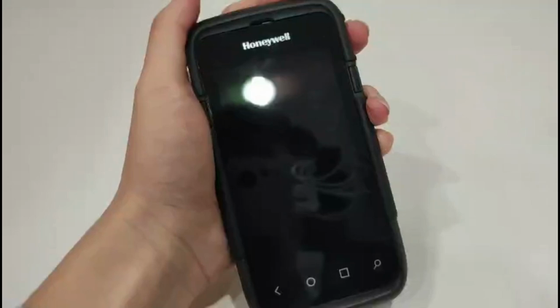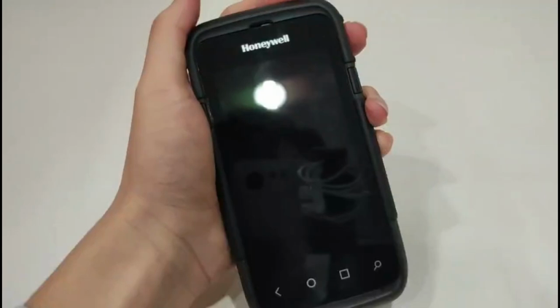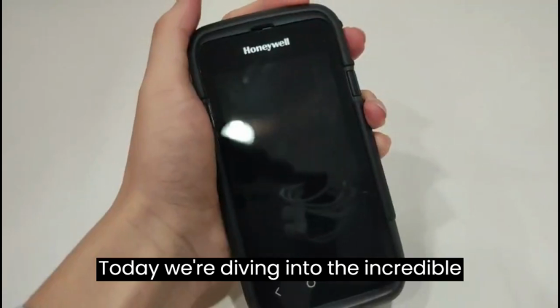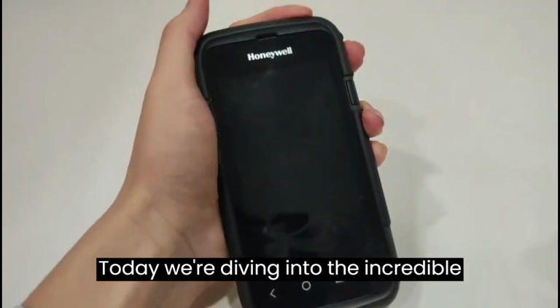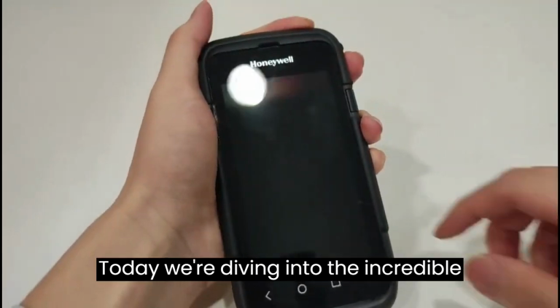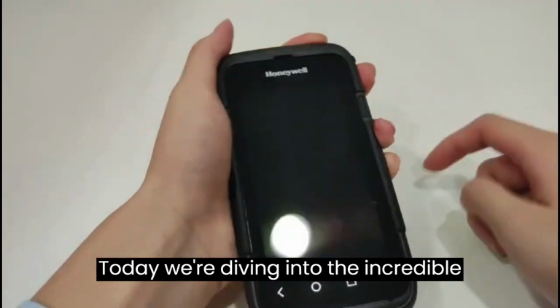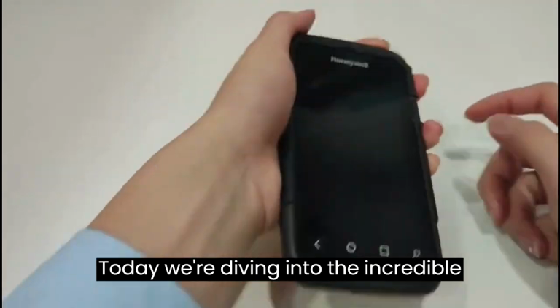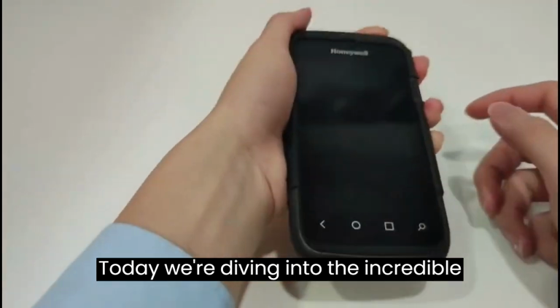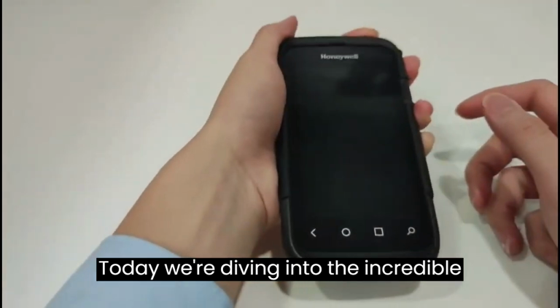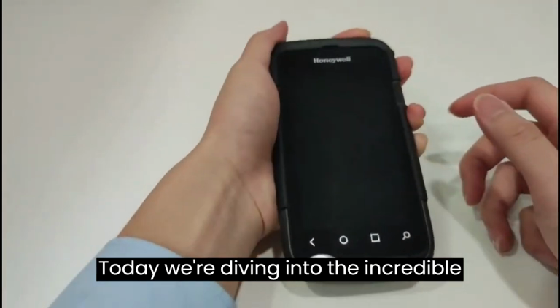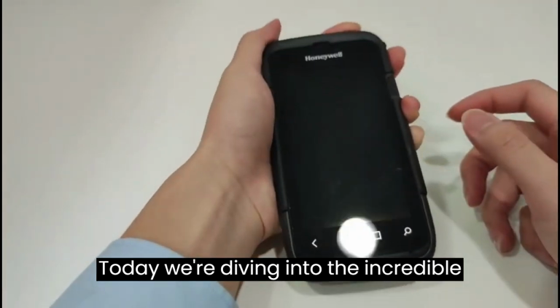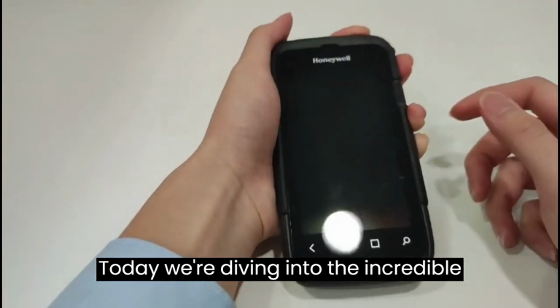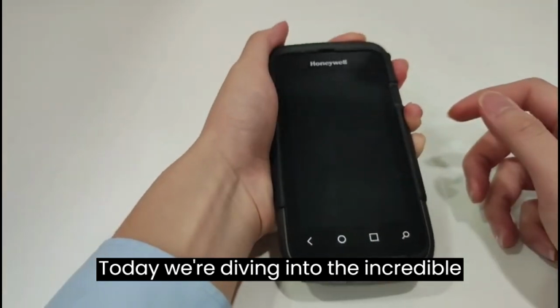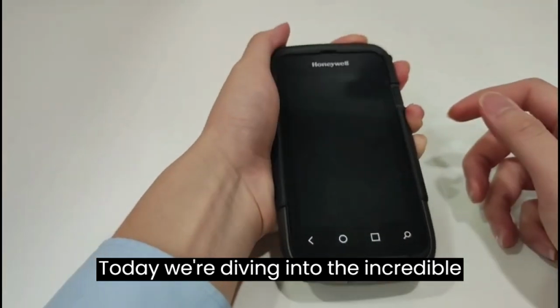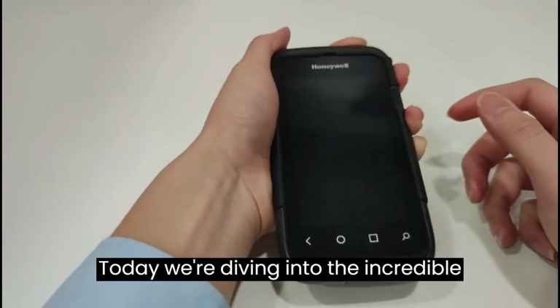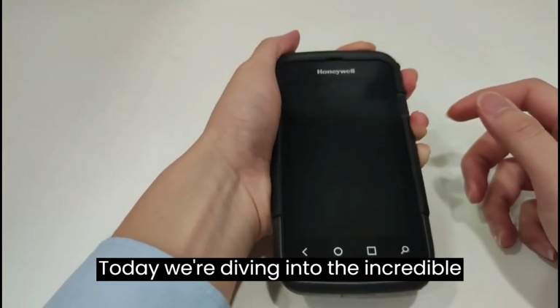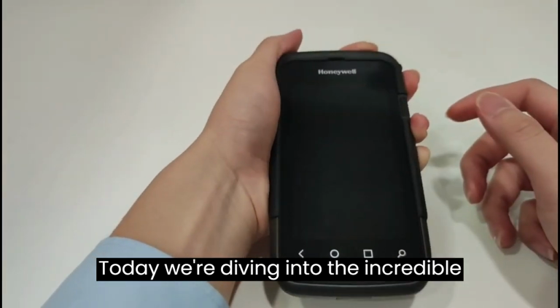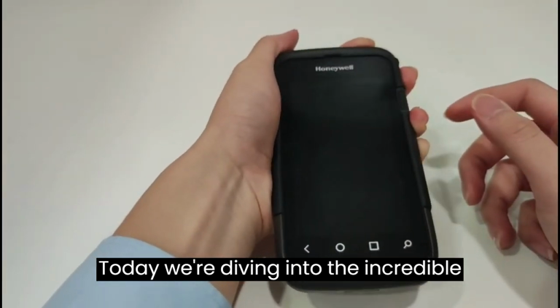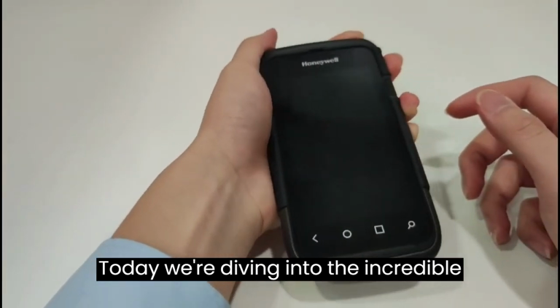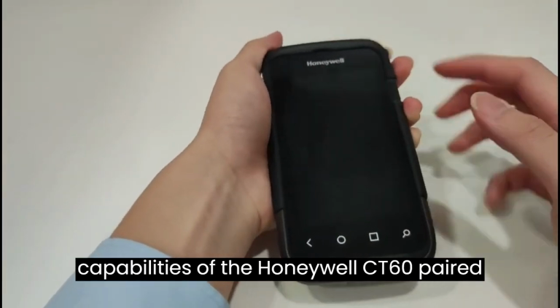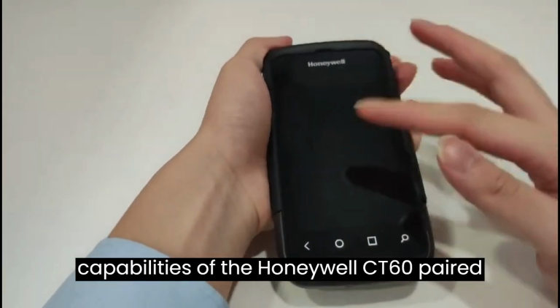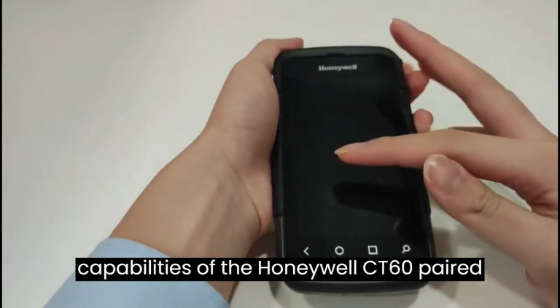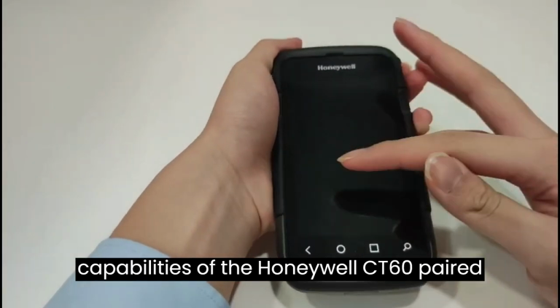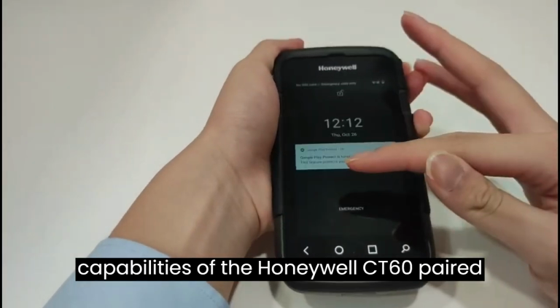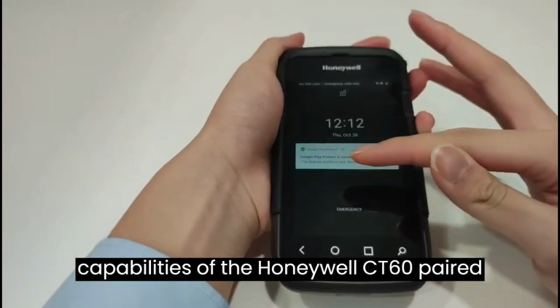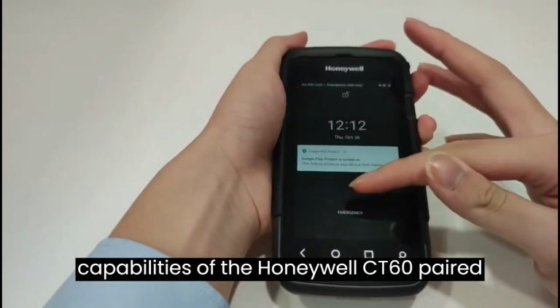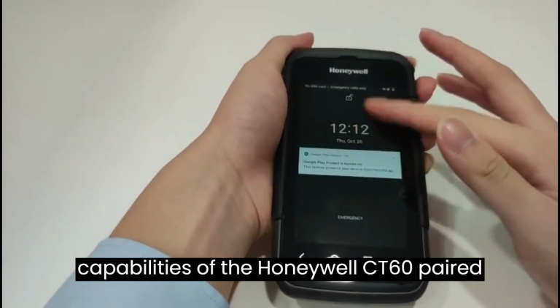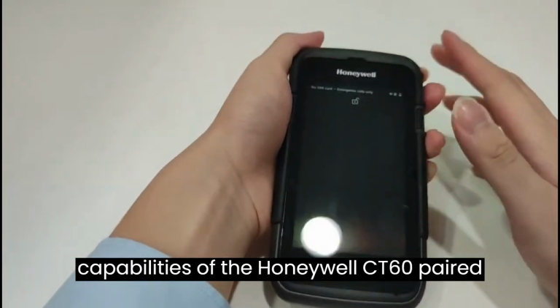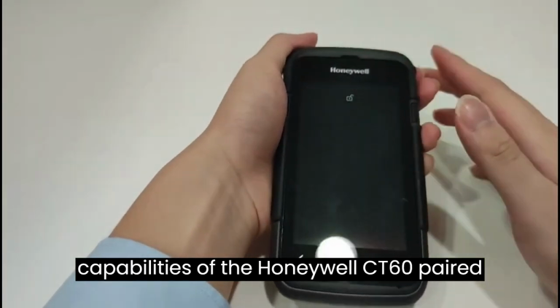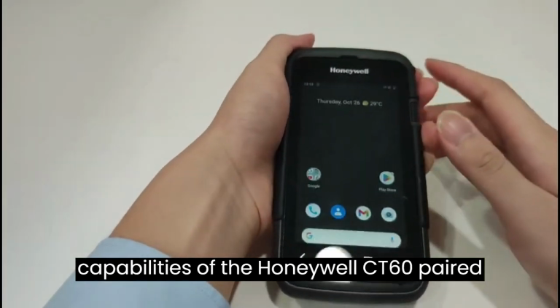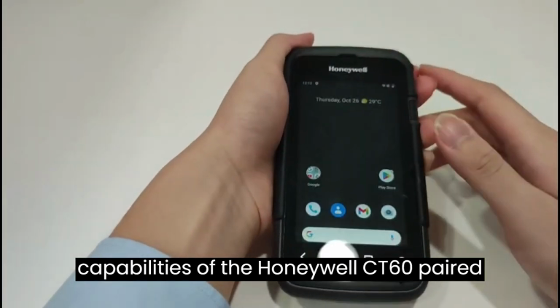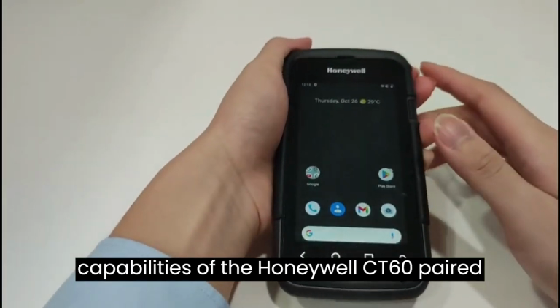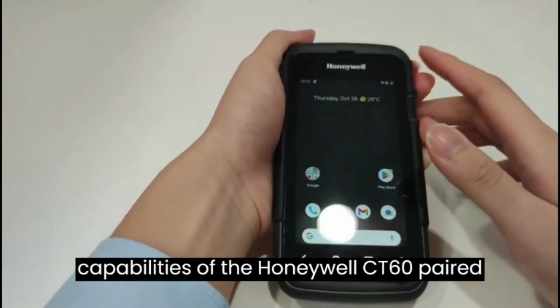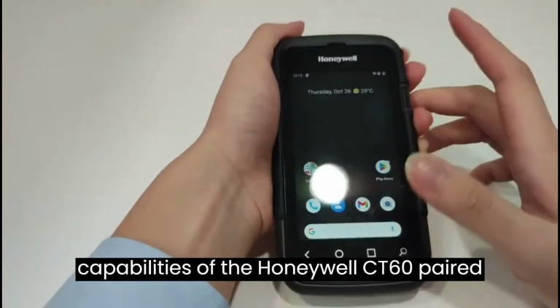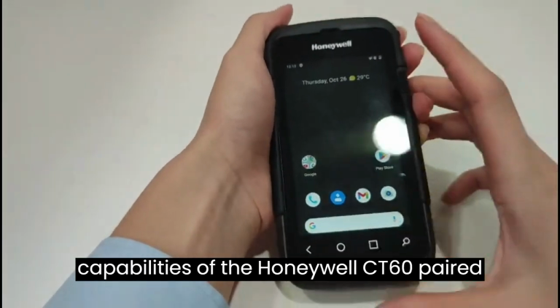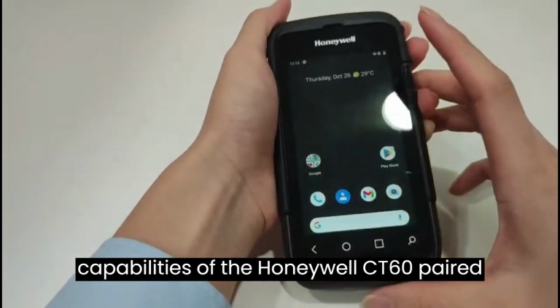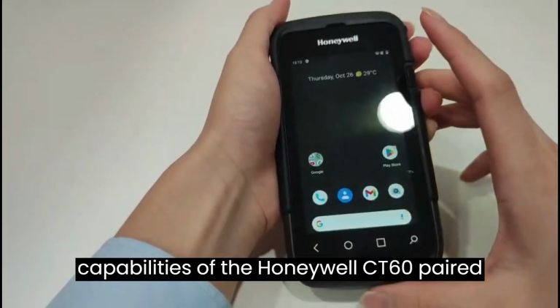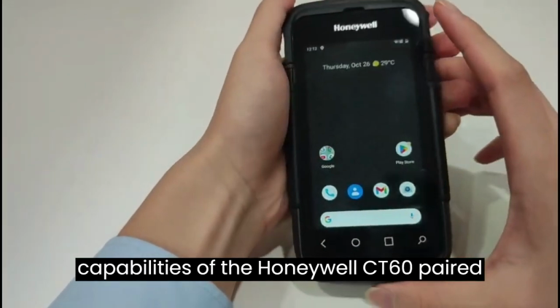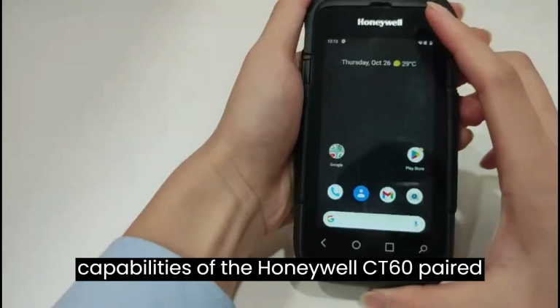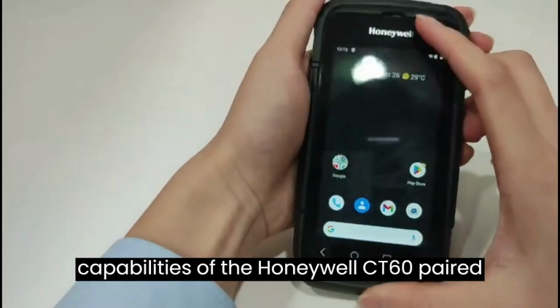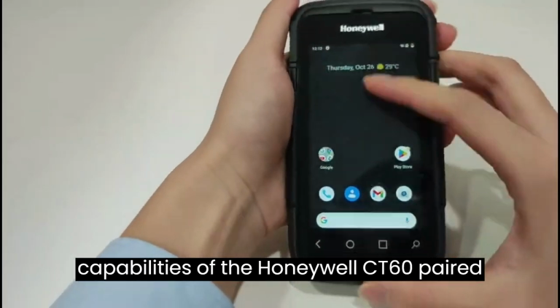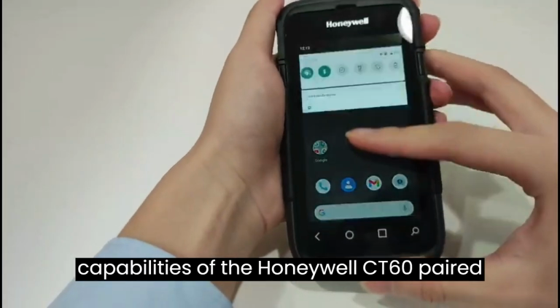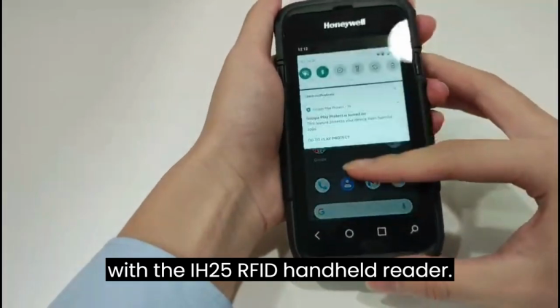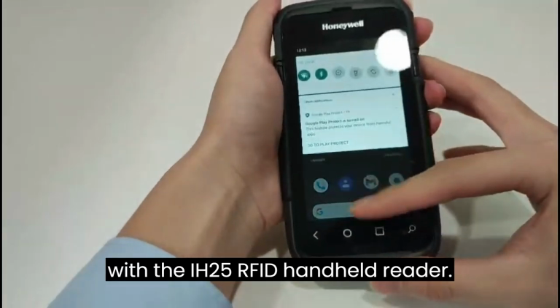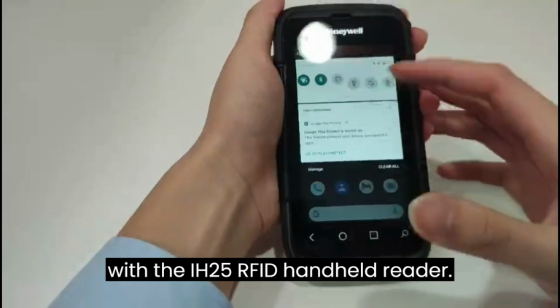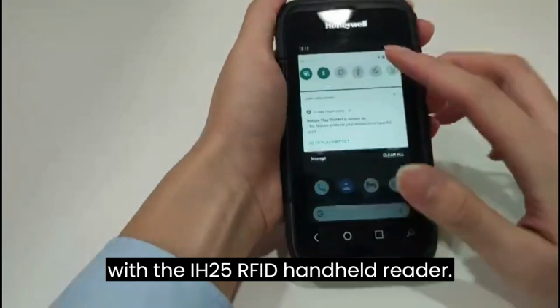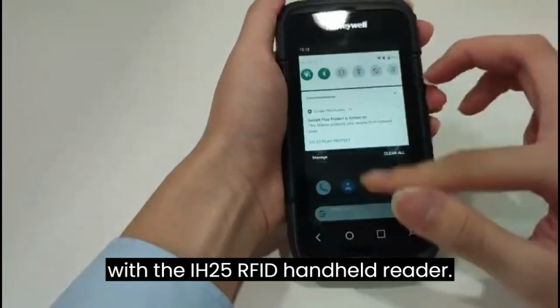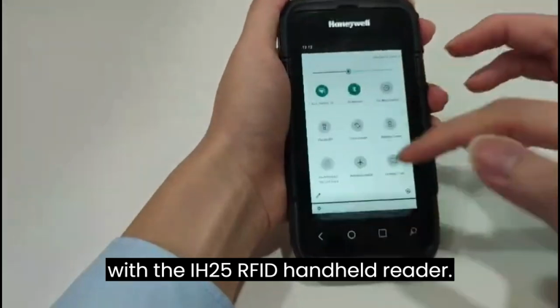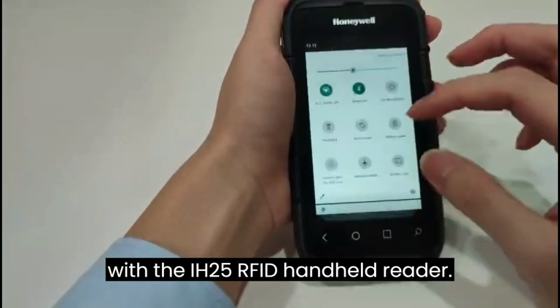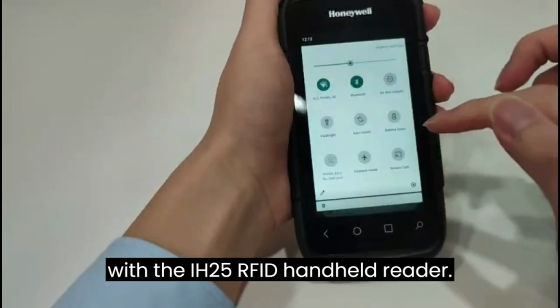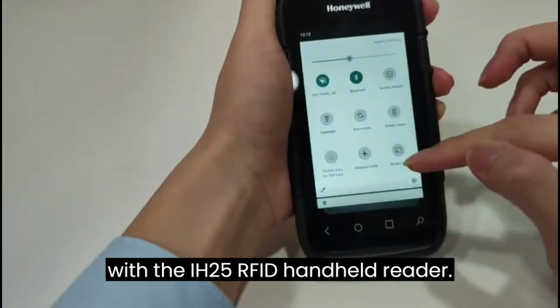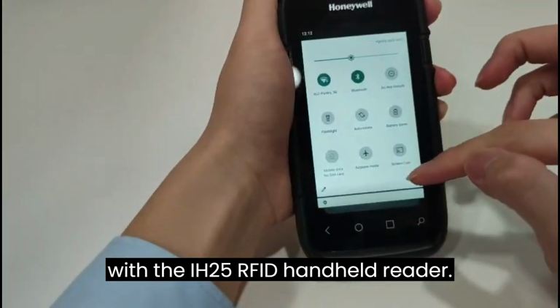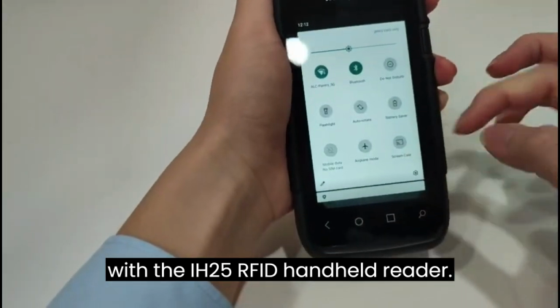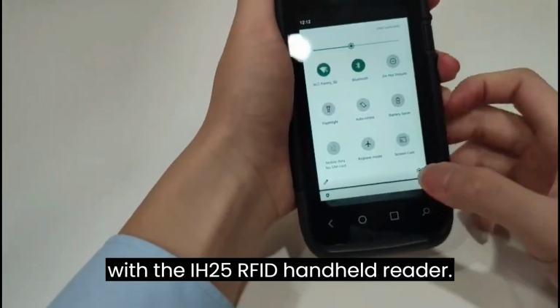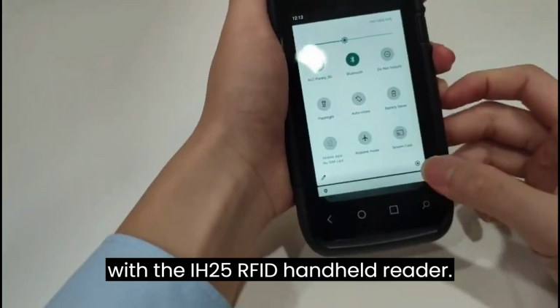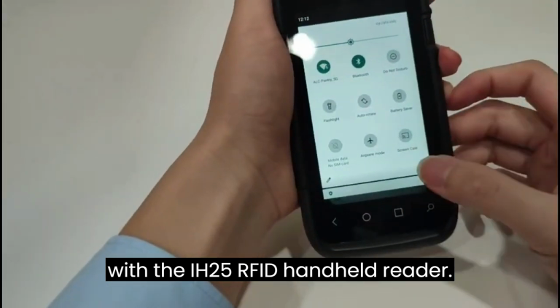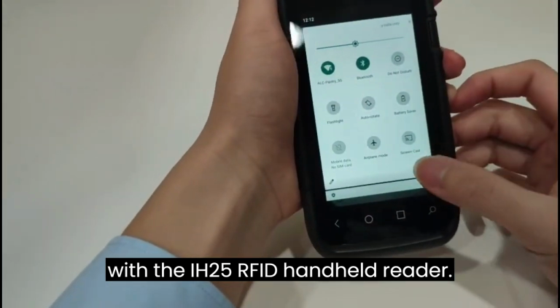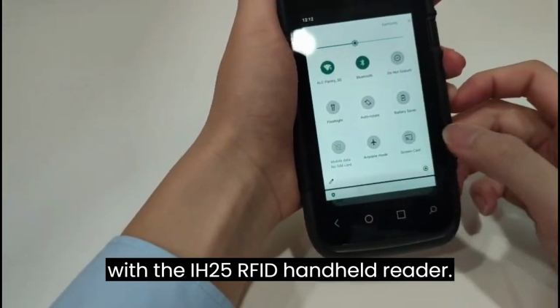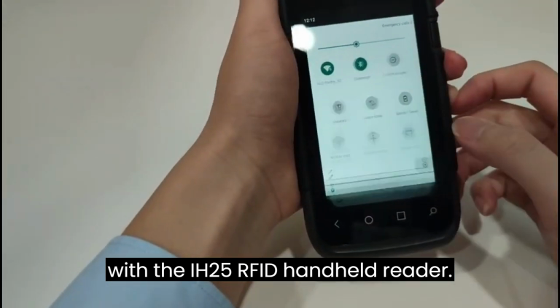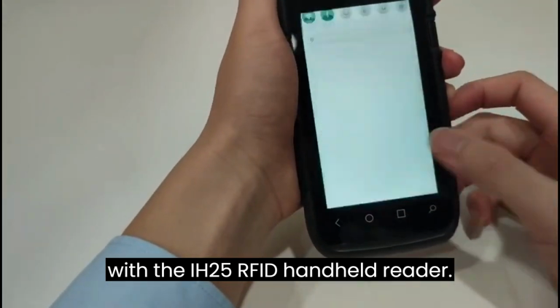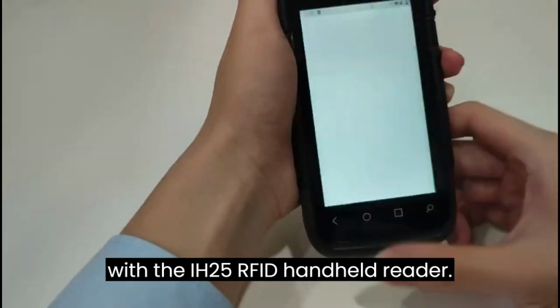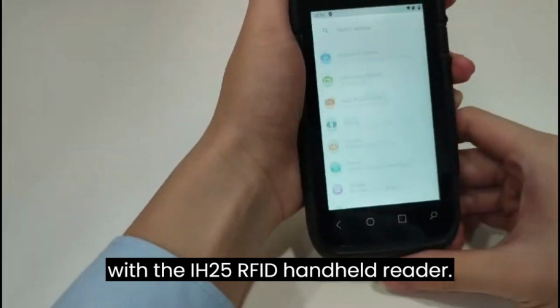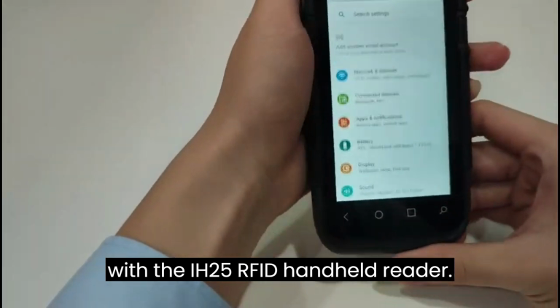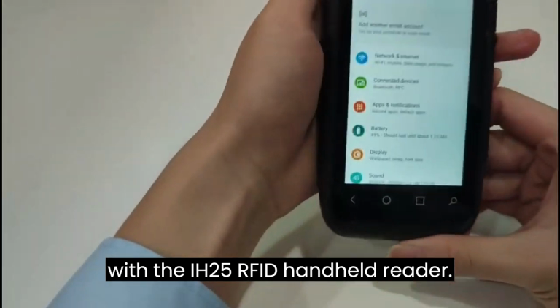Today, we're diving into the incredible capabilities of the Honeywell CT60 paired with the IH25 RFID handheld reader.